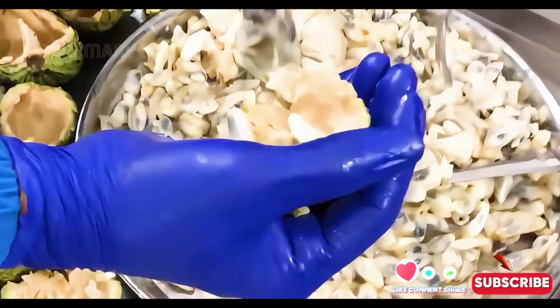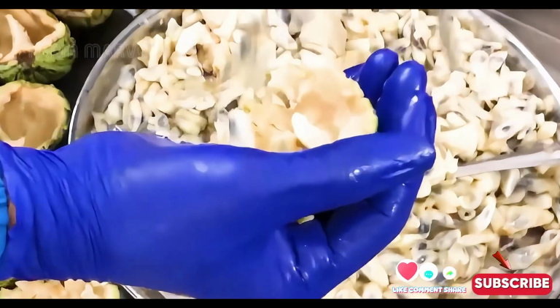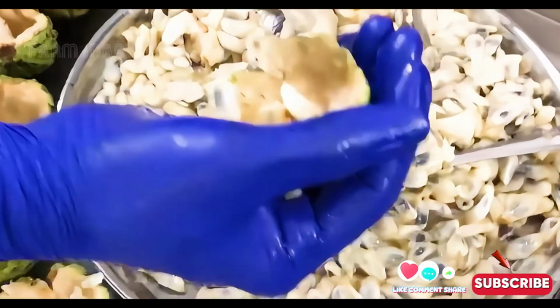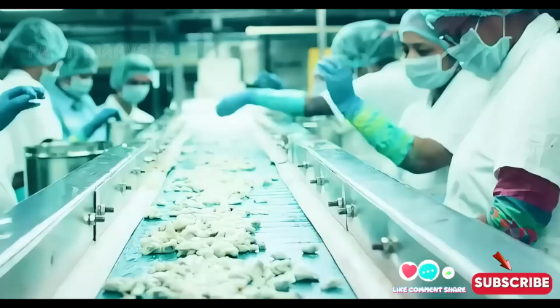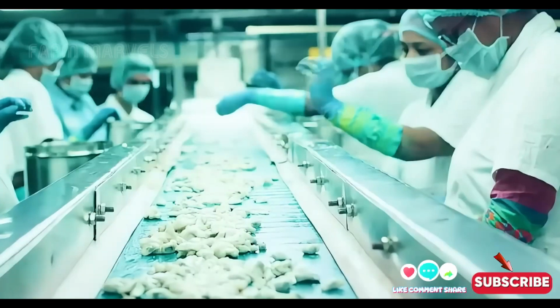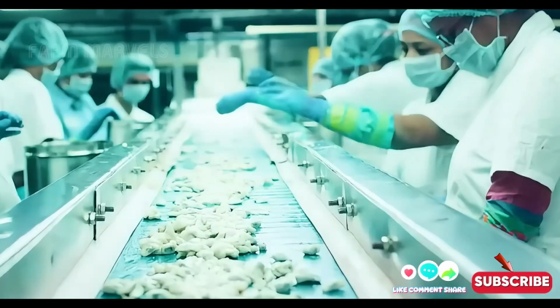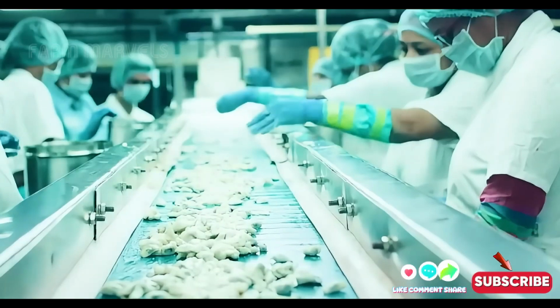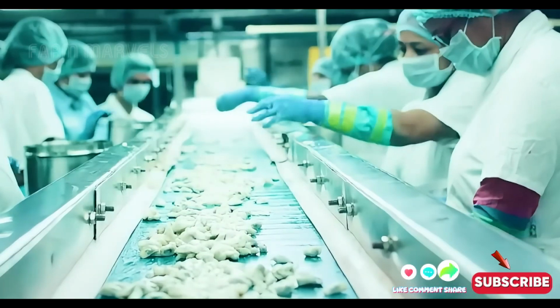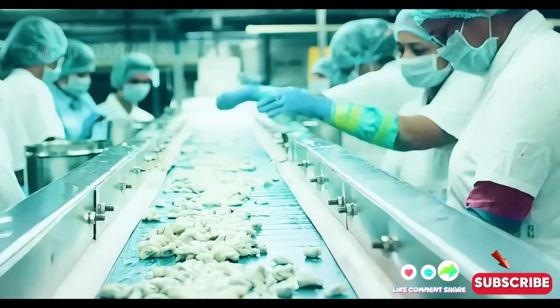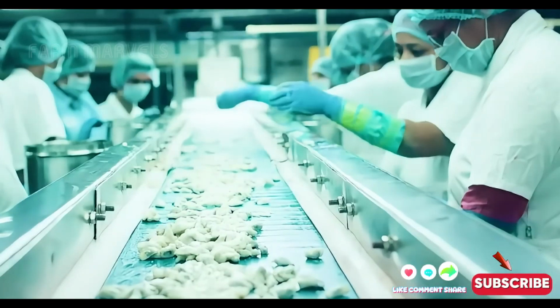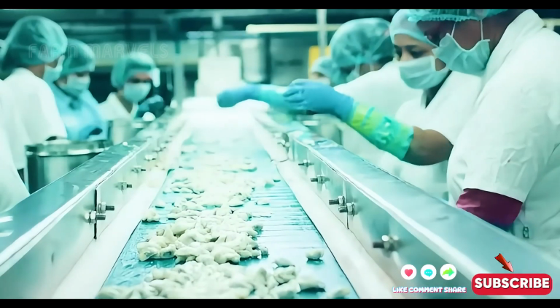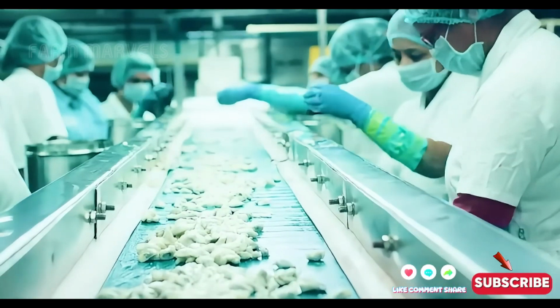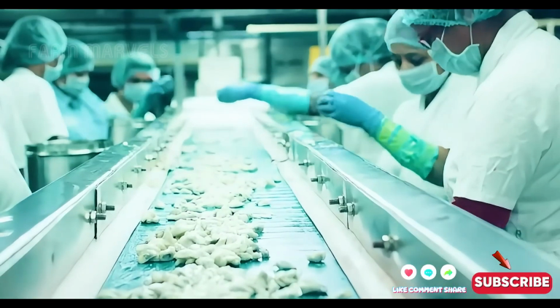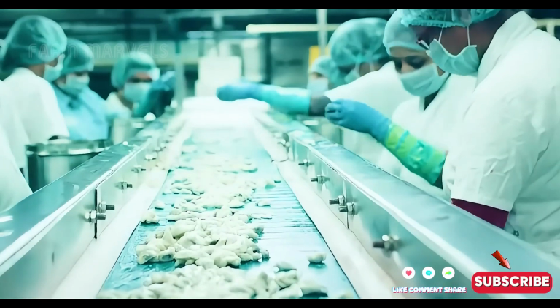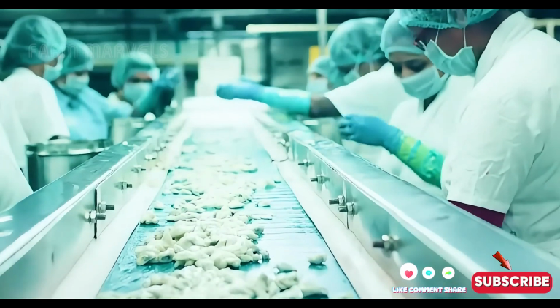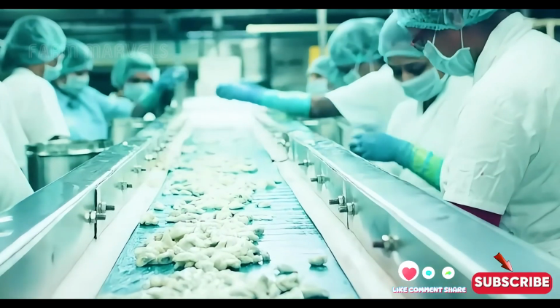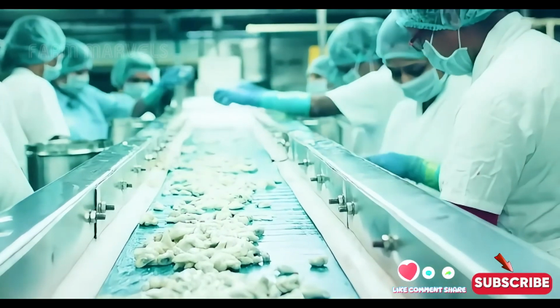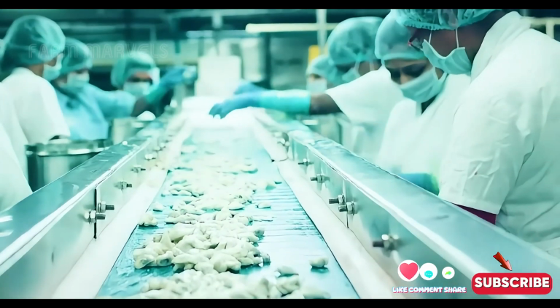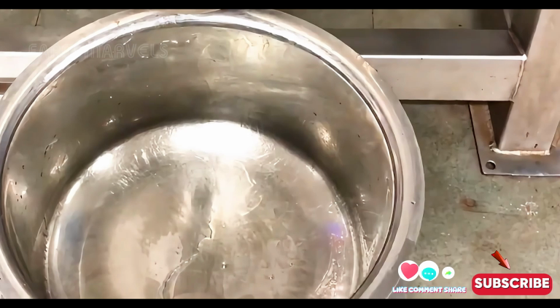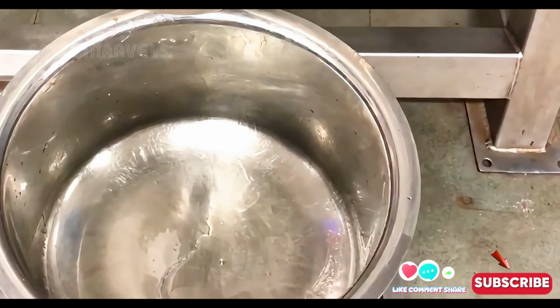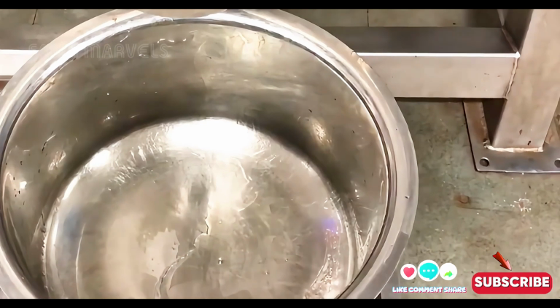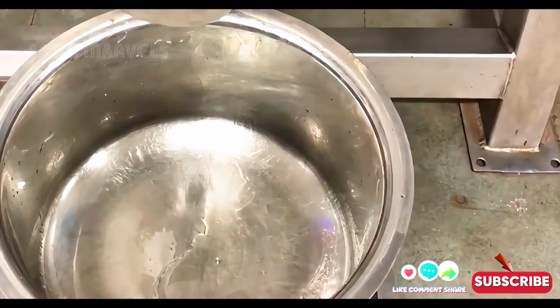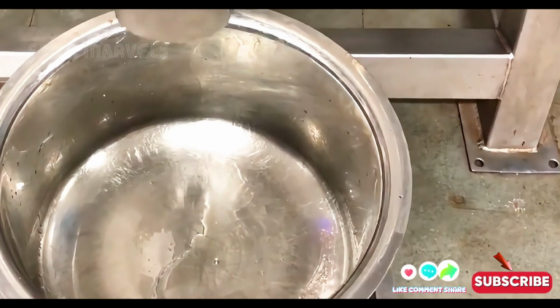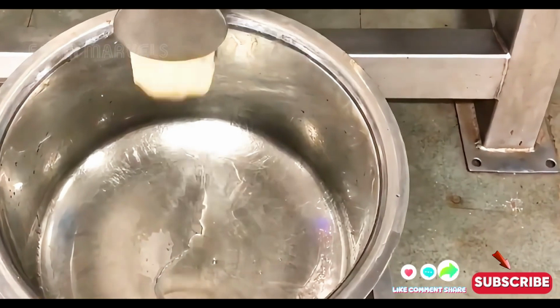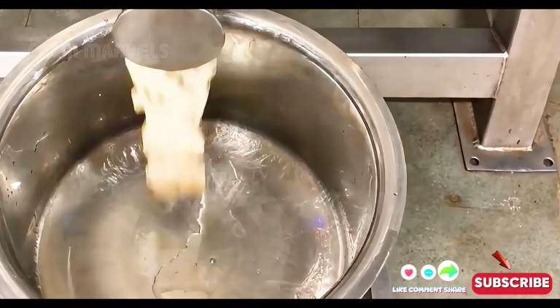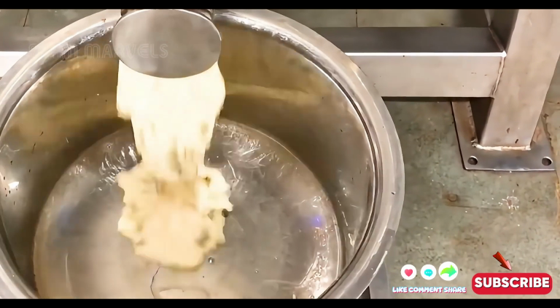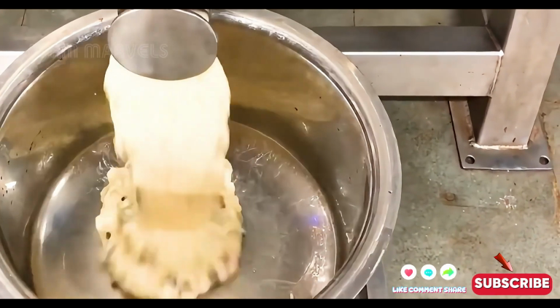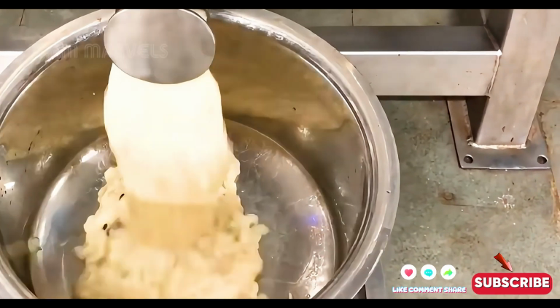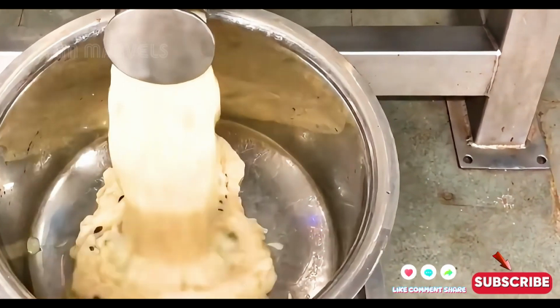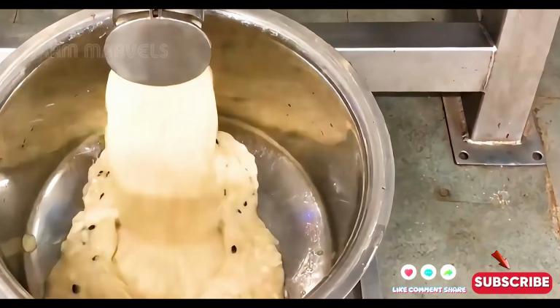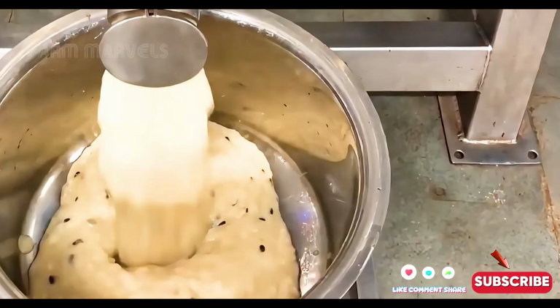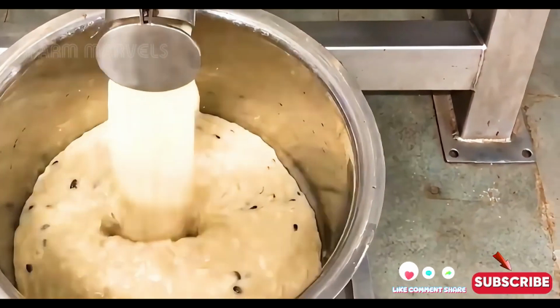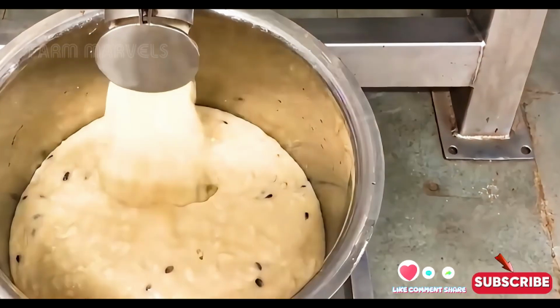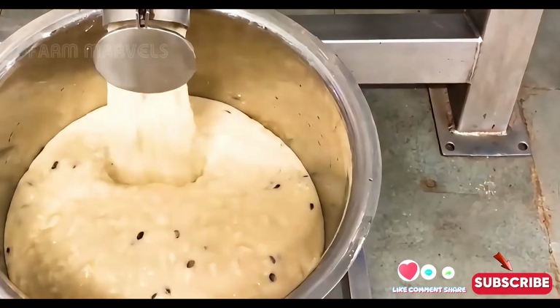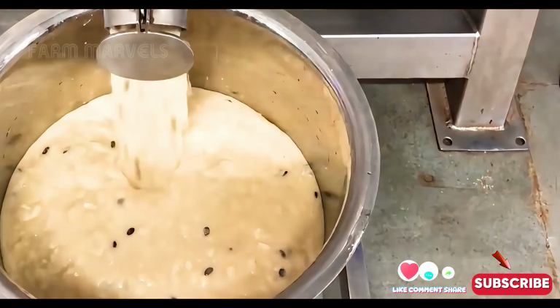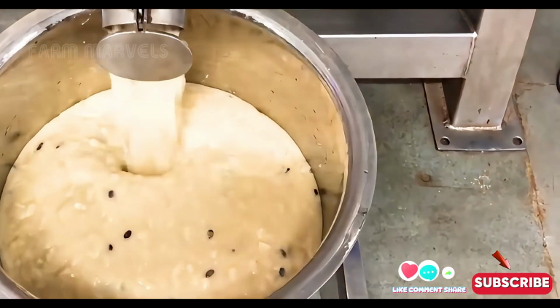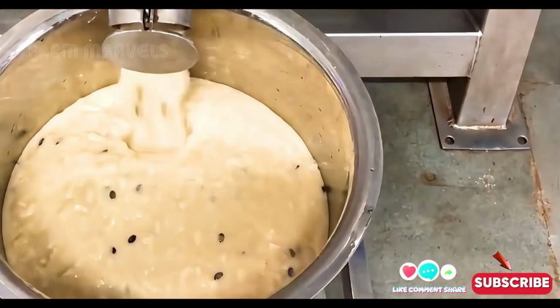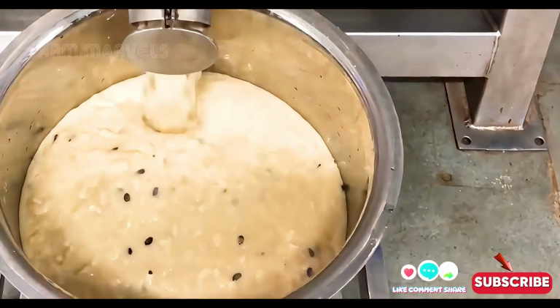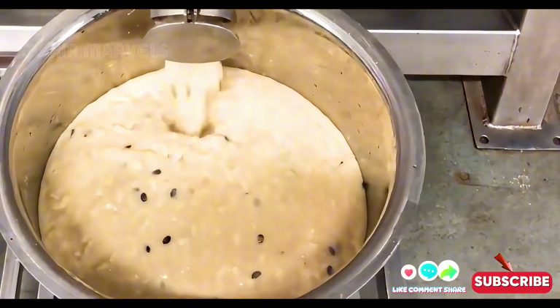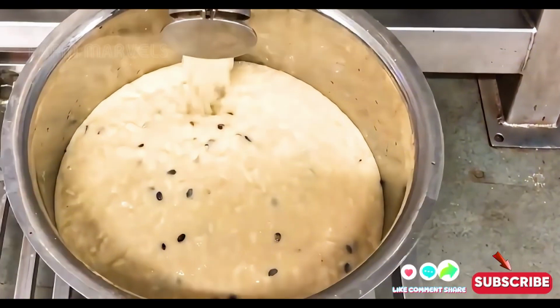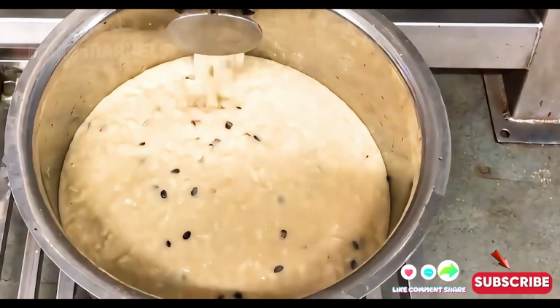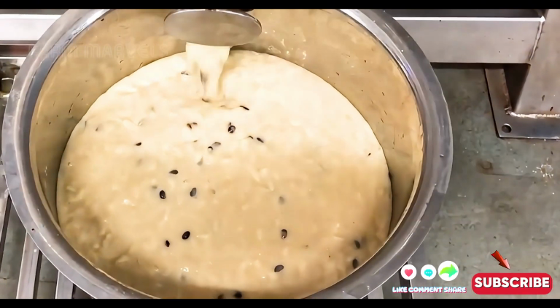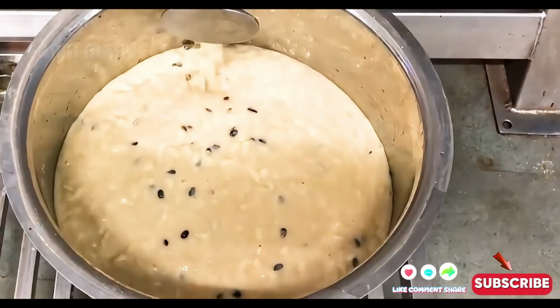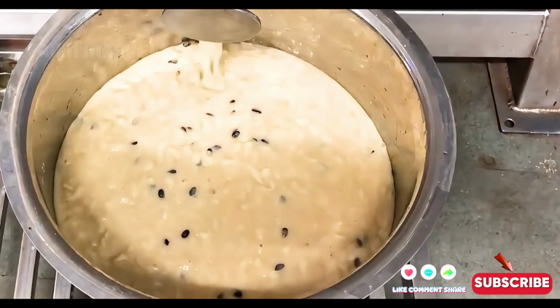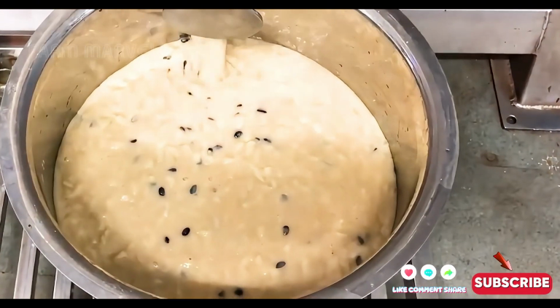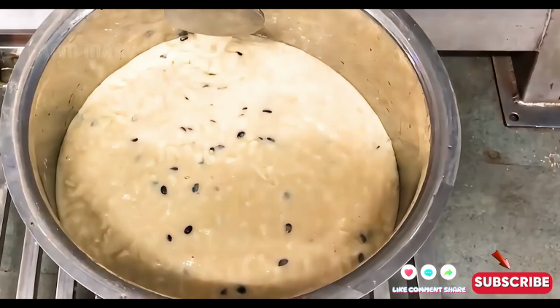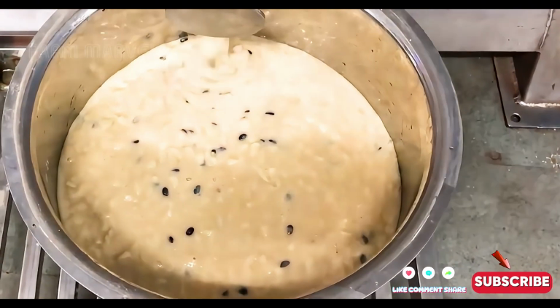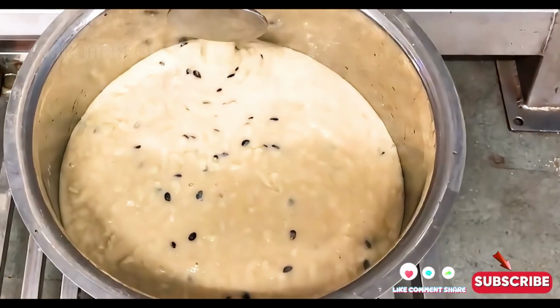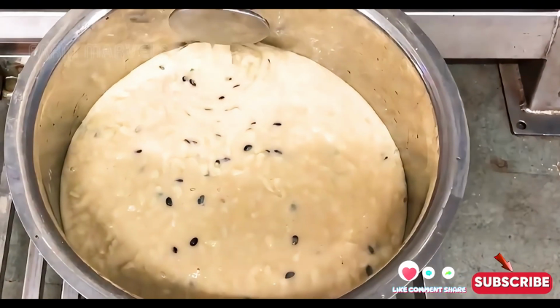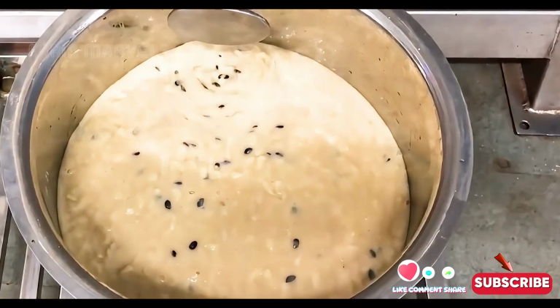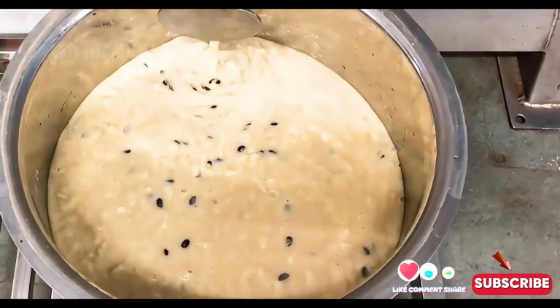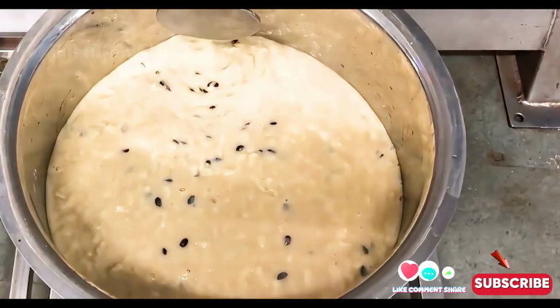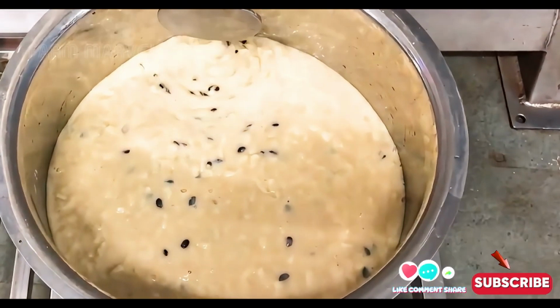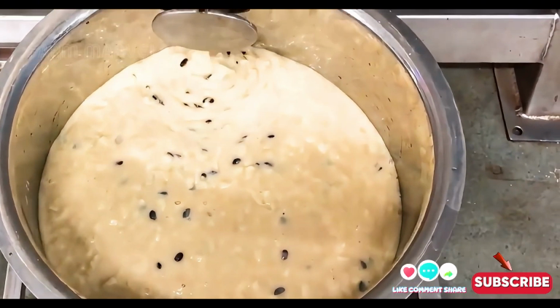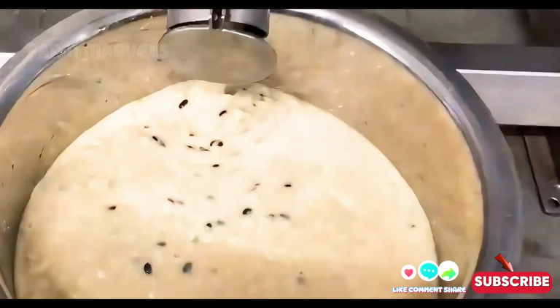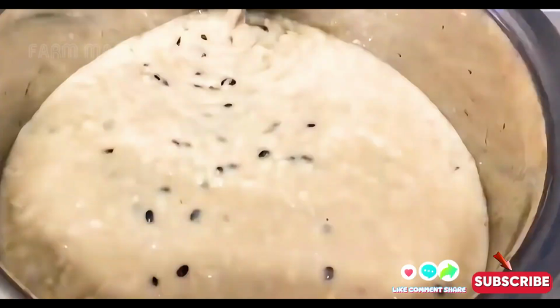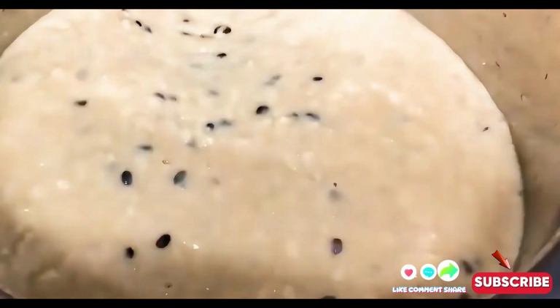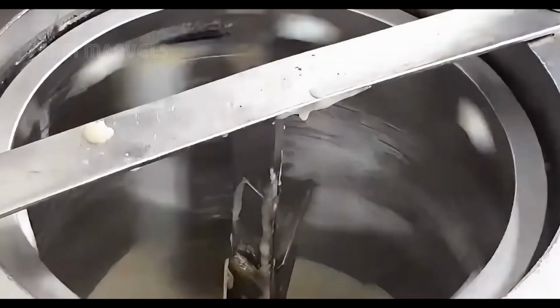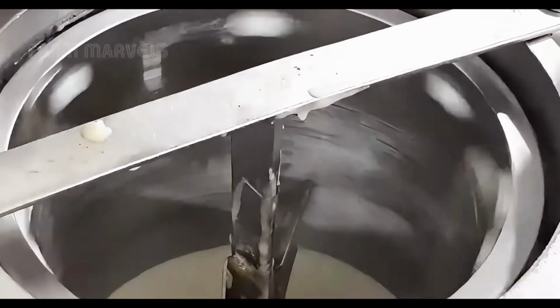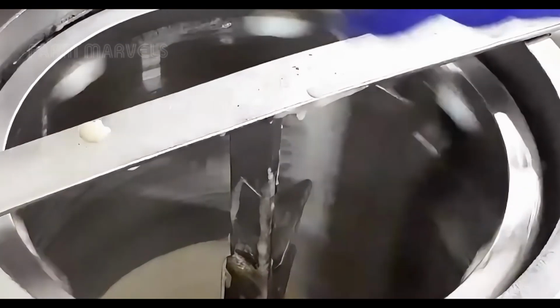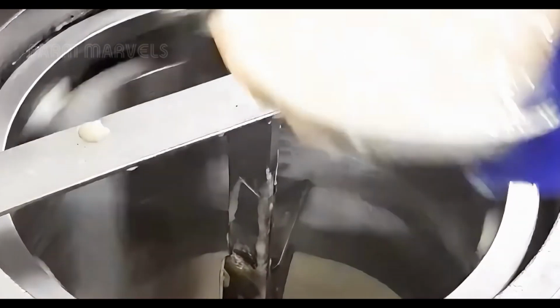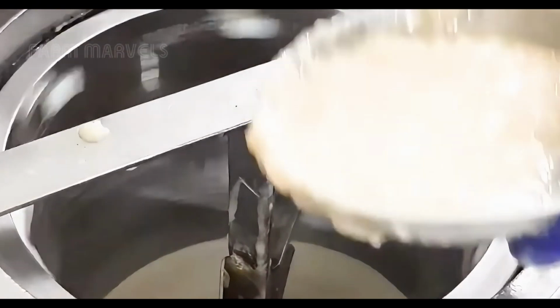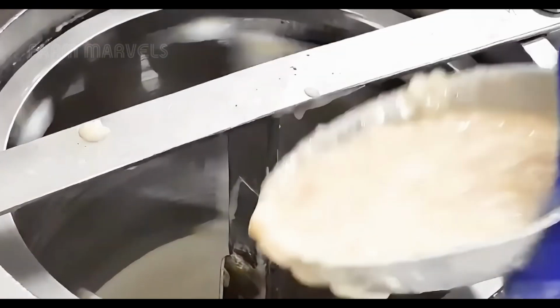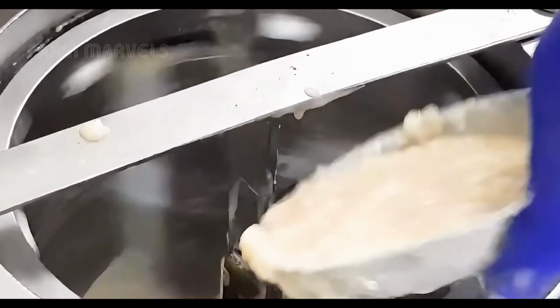Don't forget to hit the like button and subscribe to Farm Marvels to keep discovering the marvels of agriculture with us.